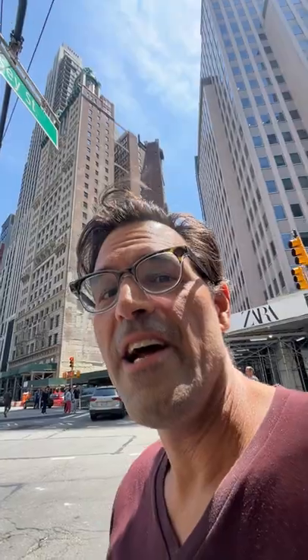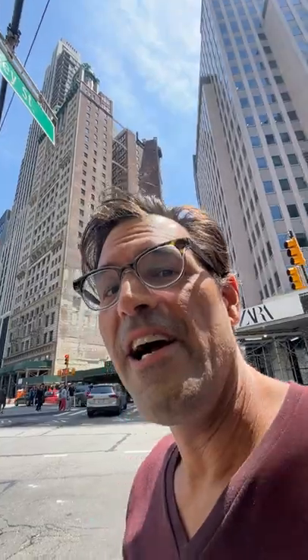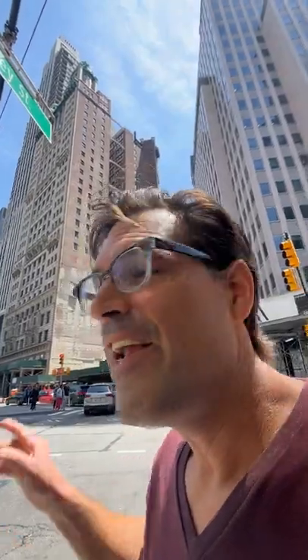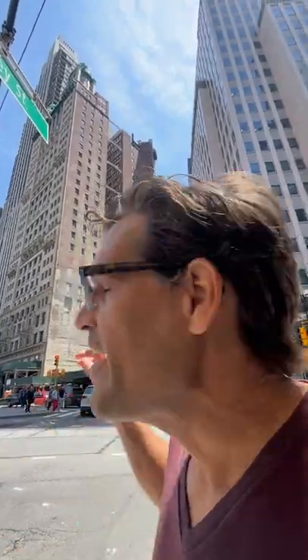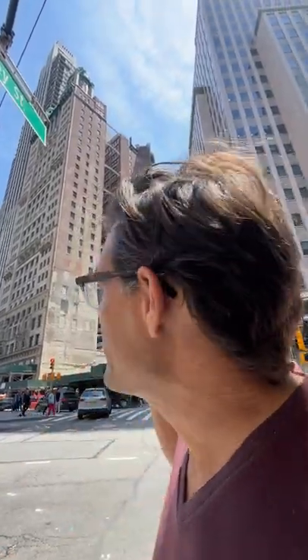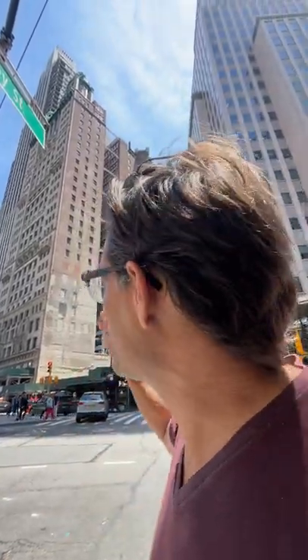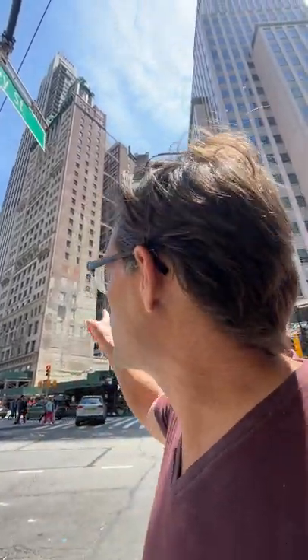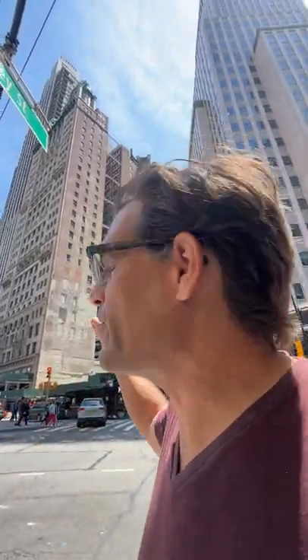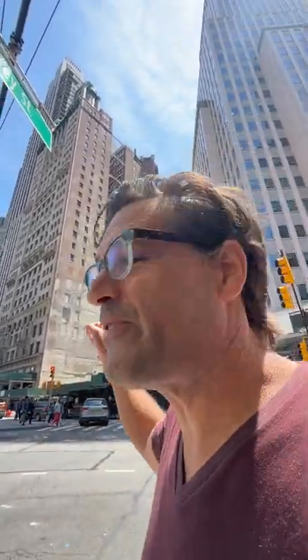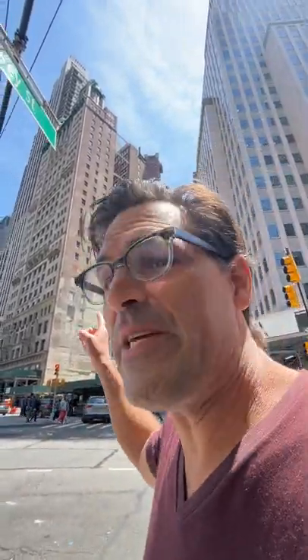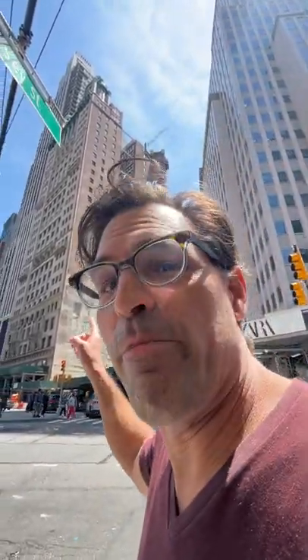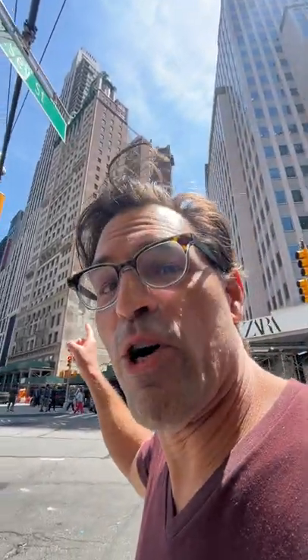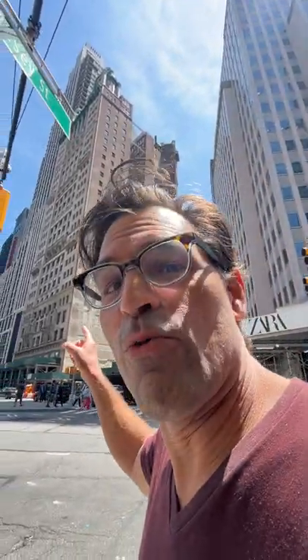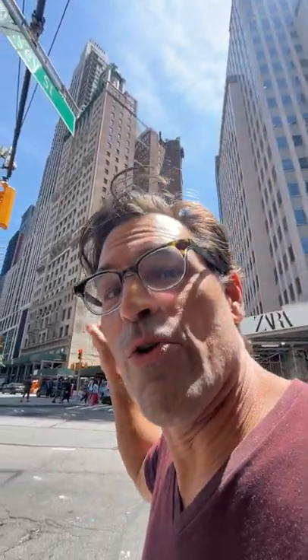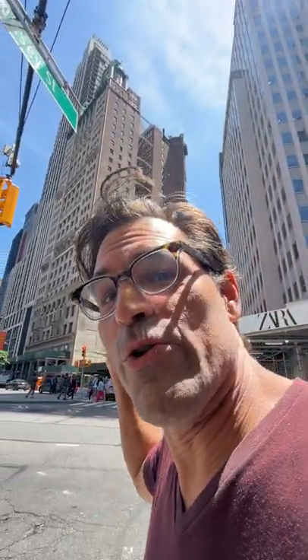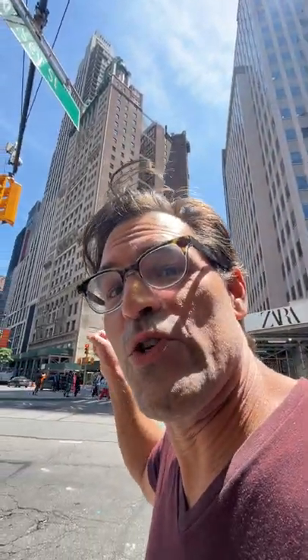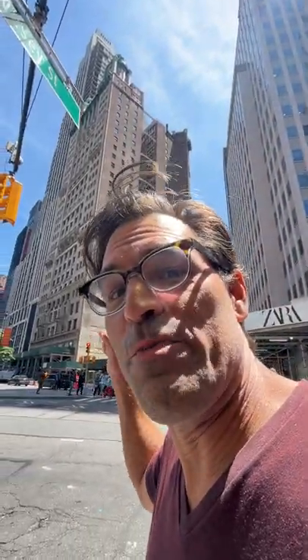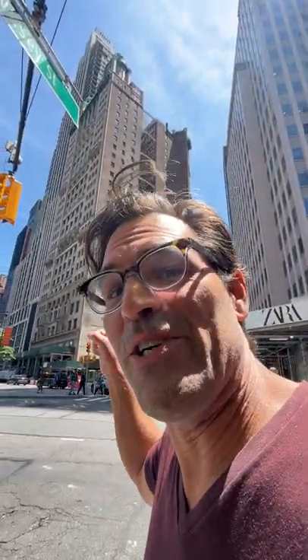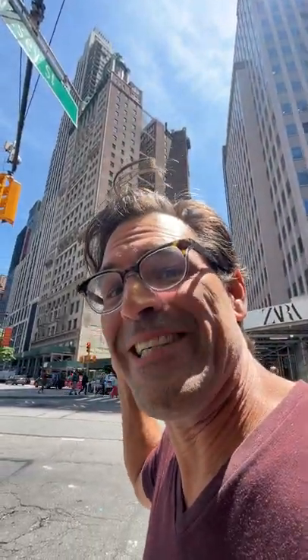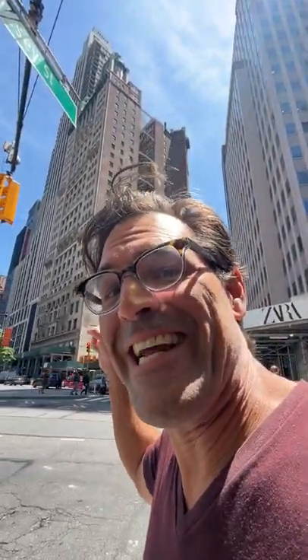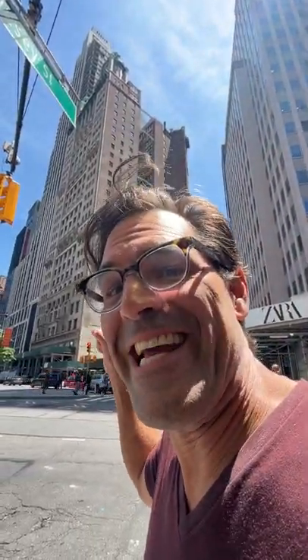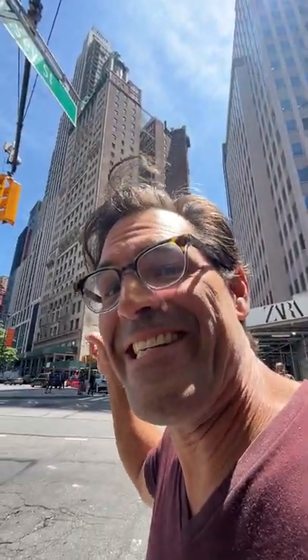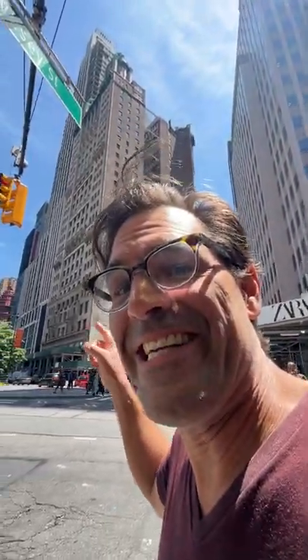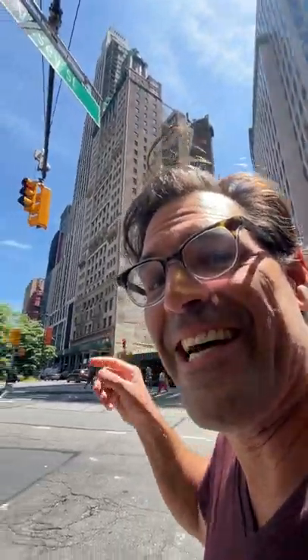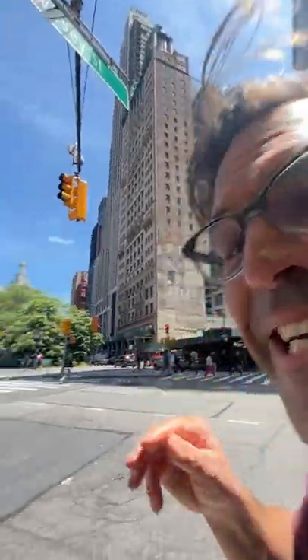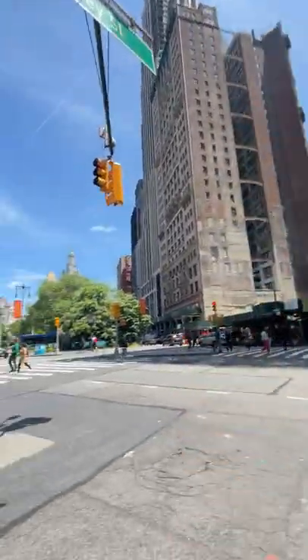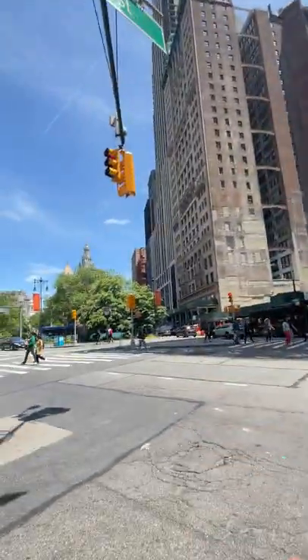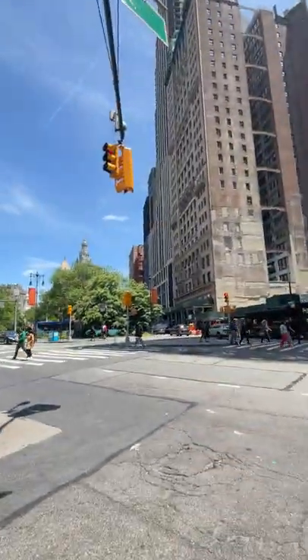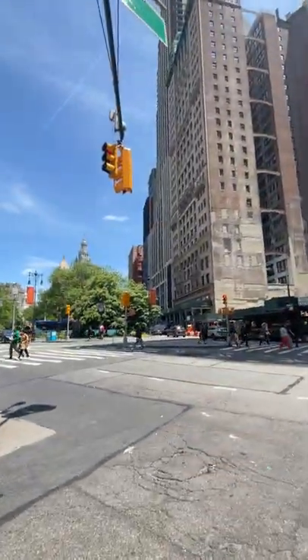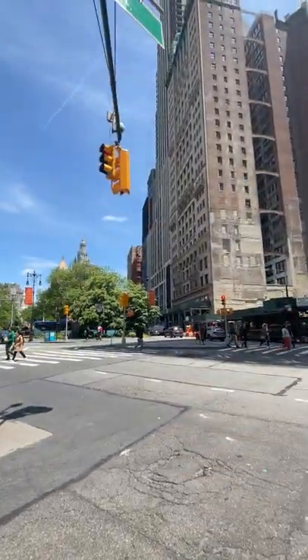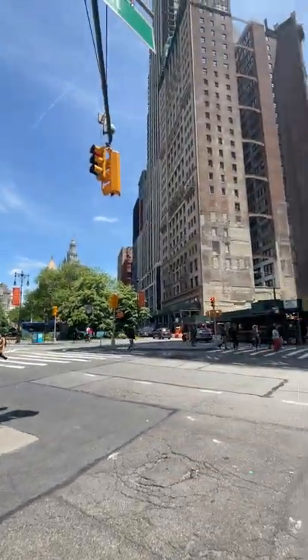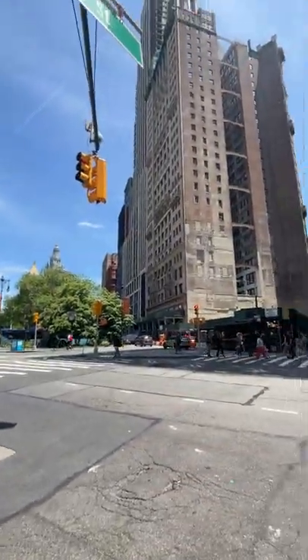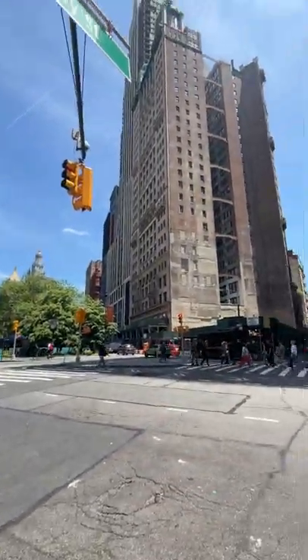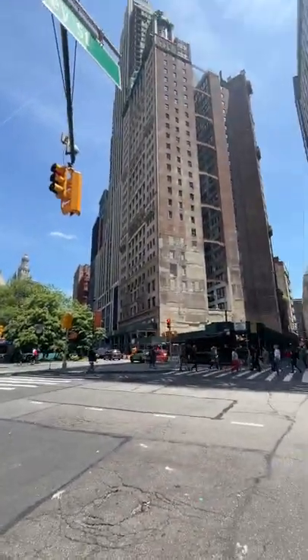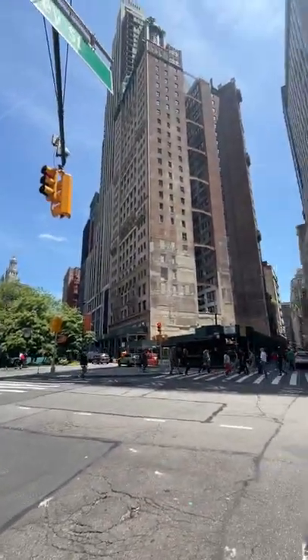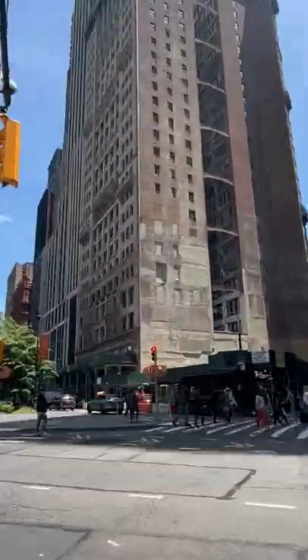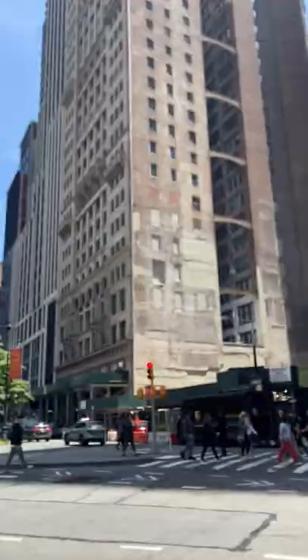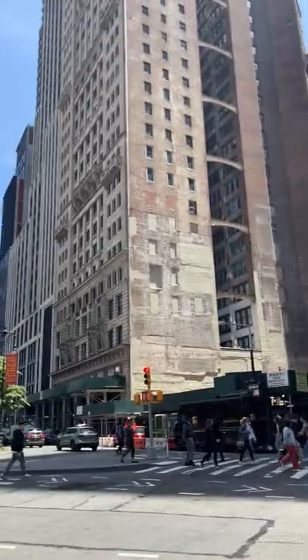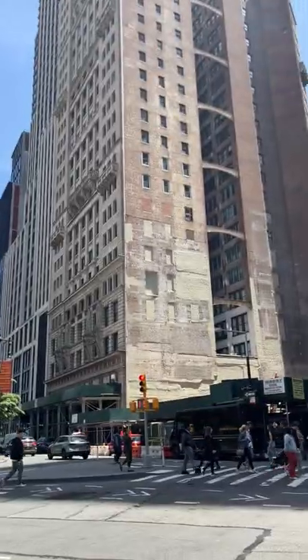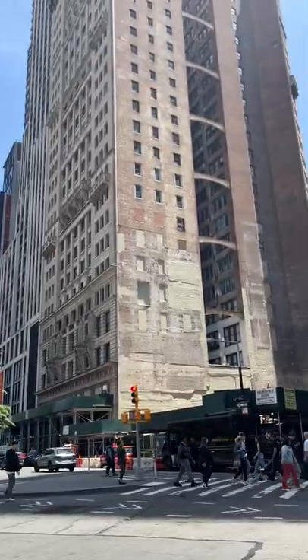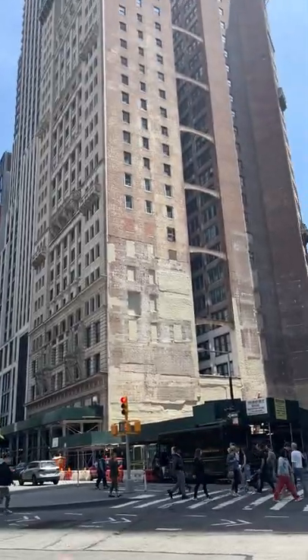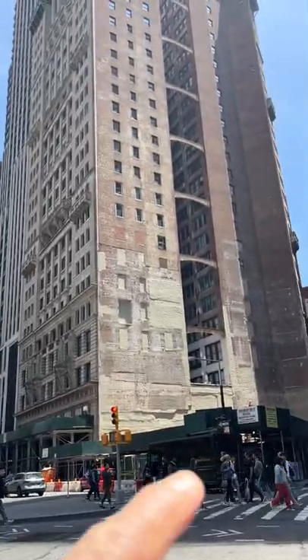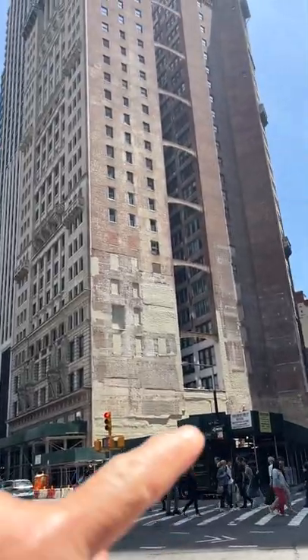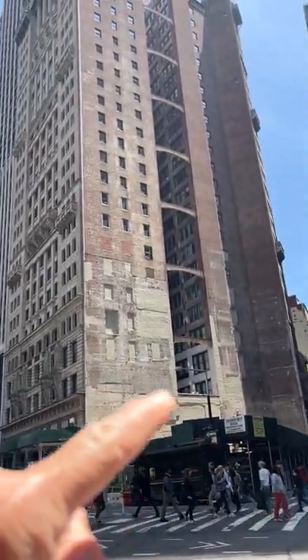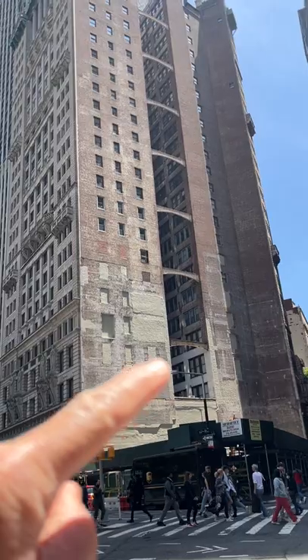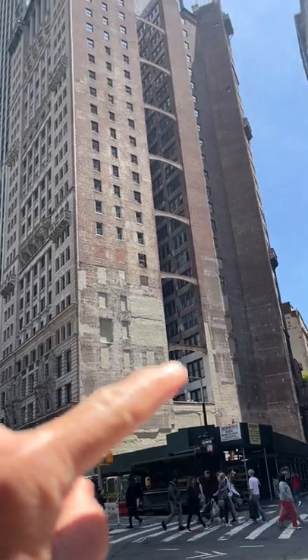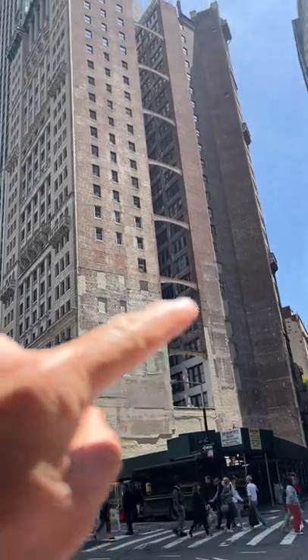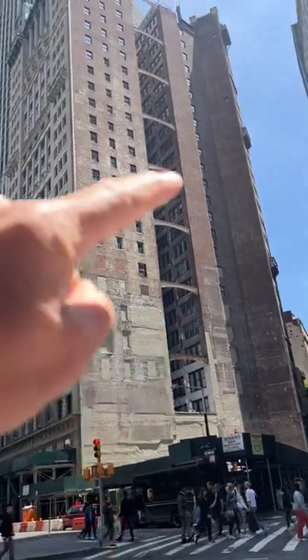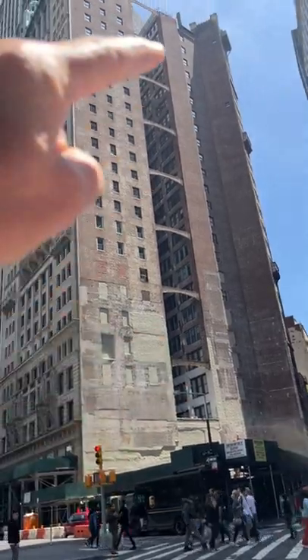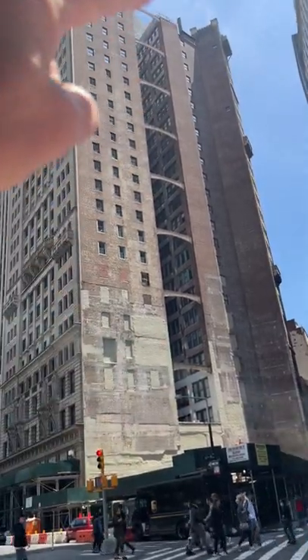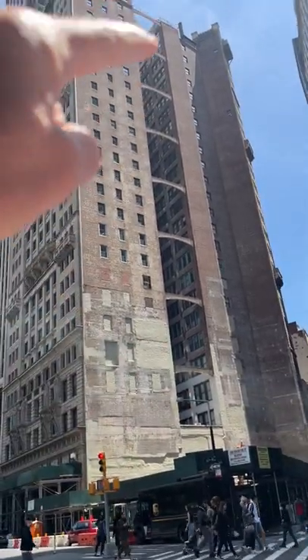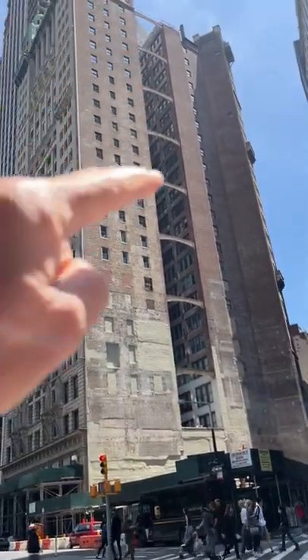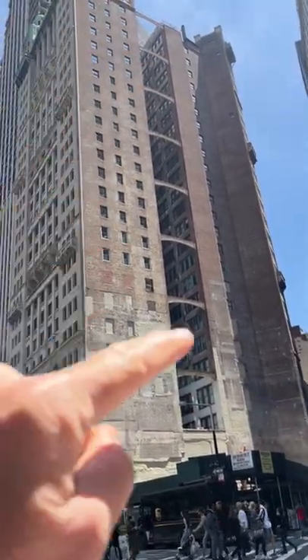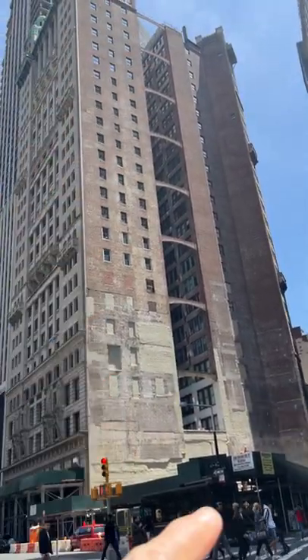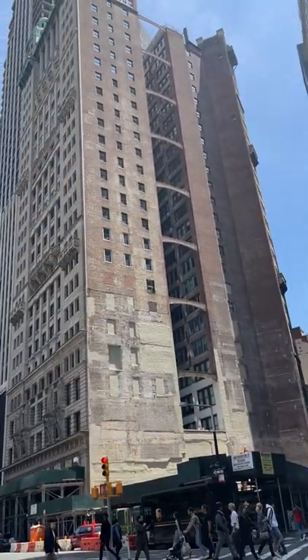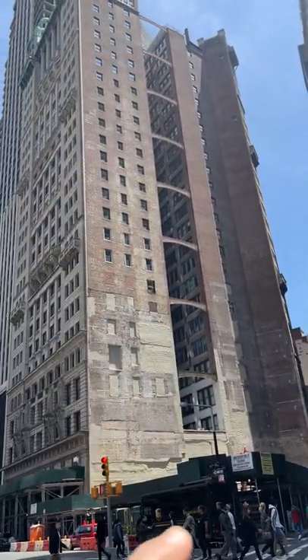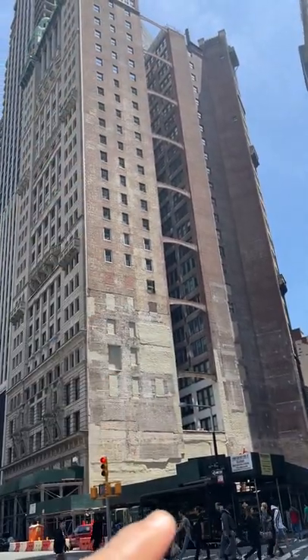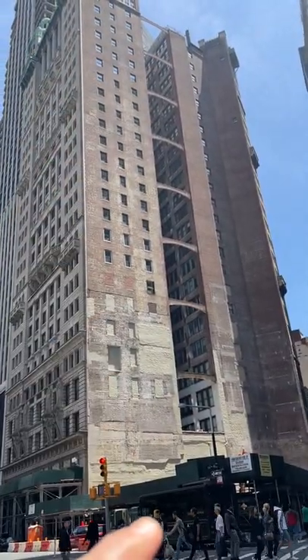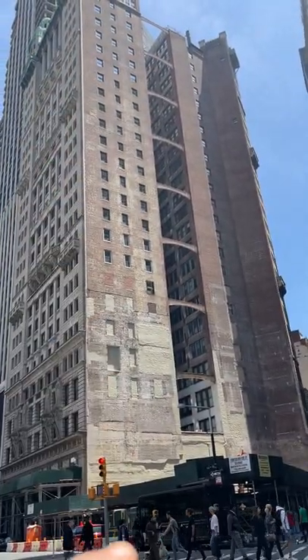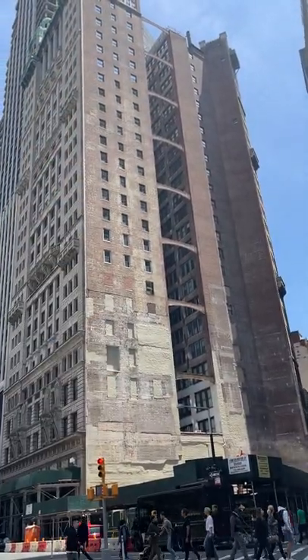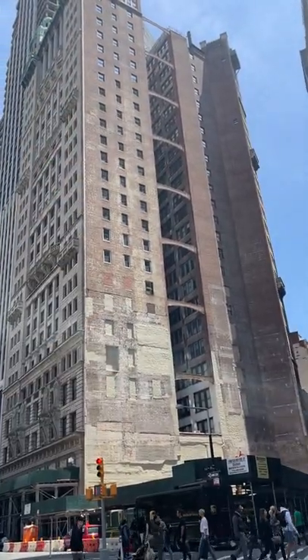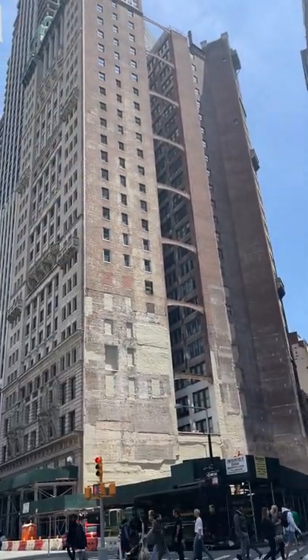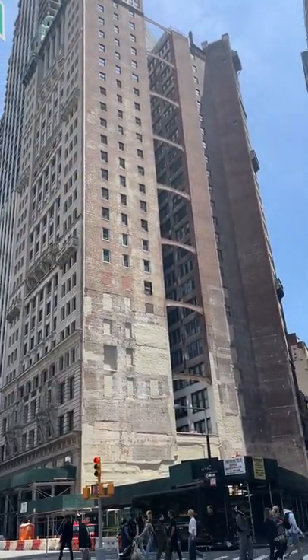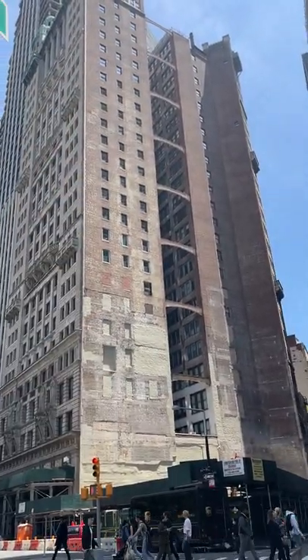Here's 15 Park Row. This was built in 1899. I want to show you something — see this little cutout right here? What do you think that was there for?